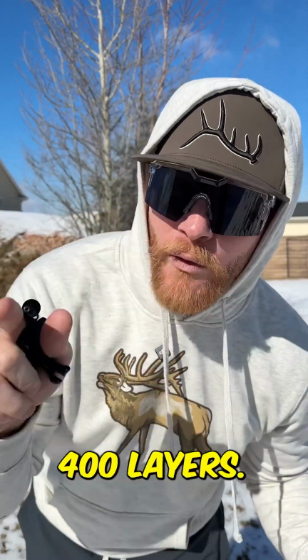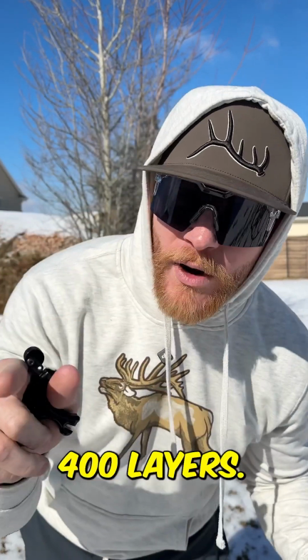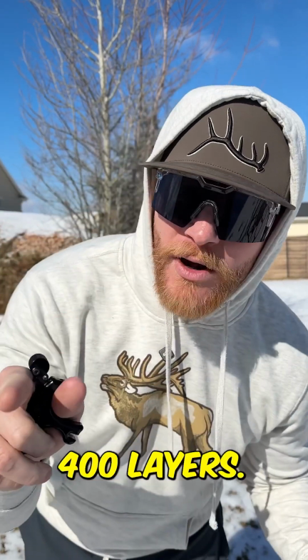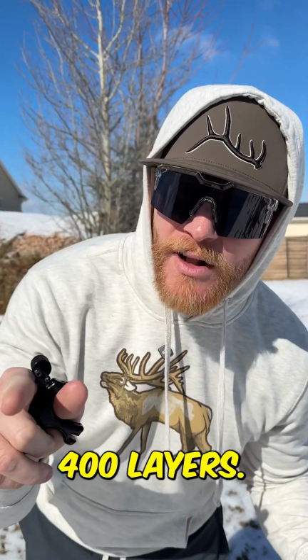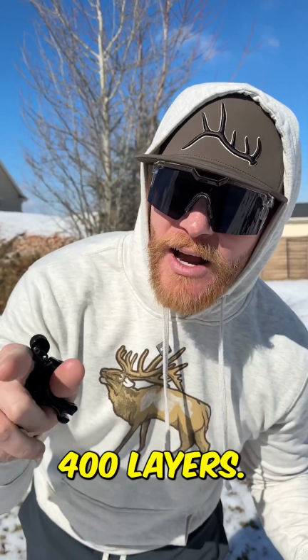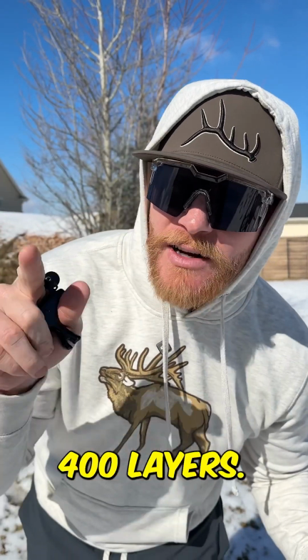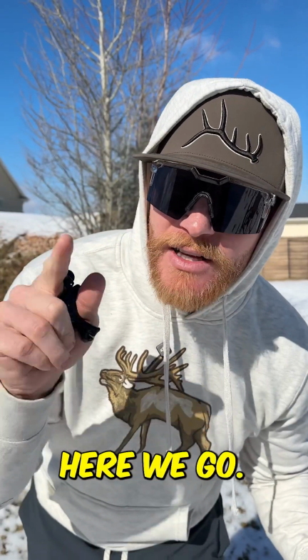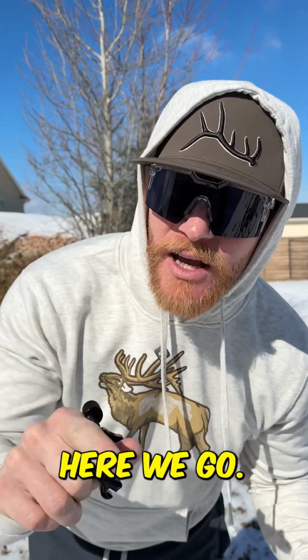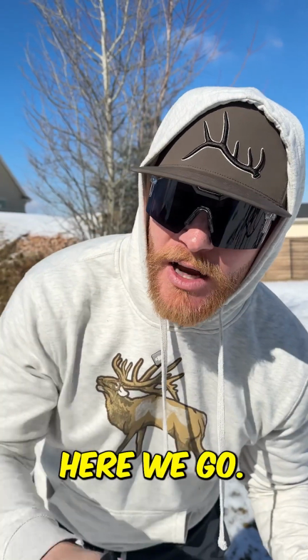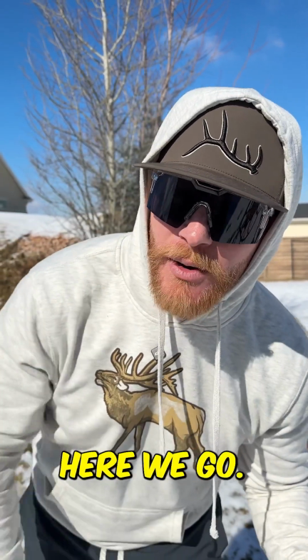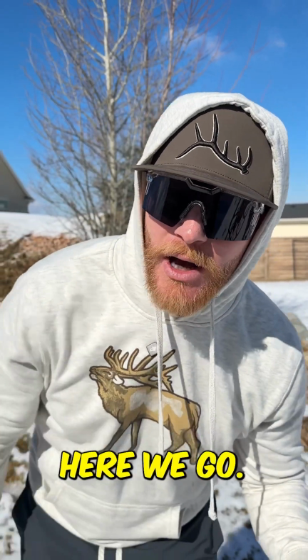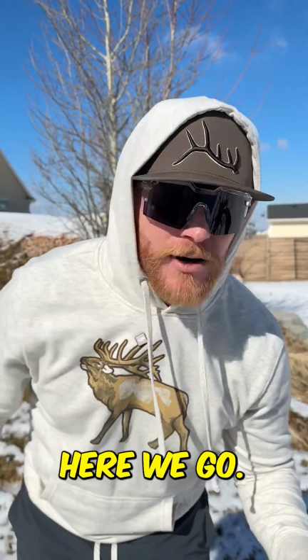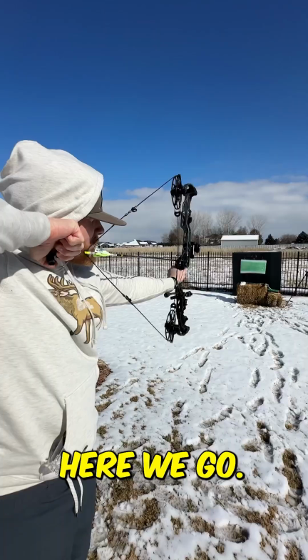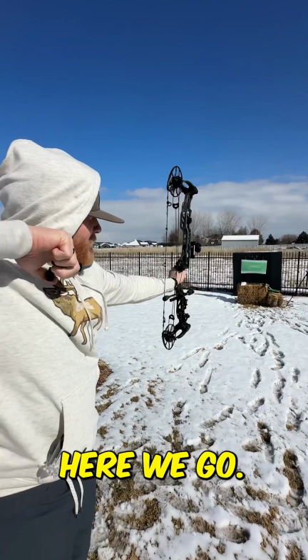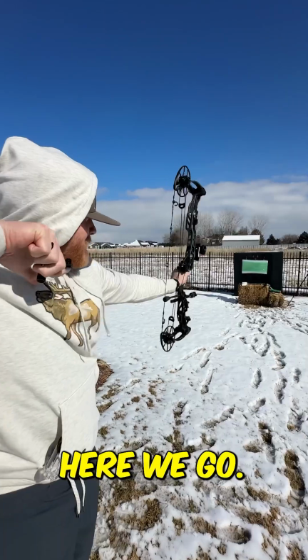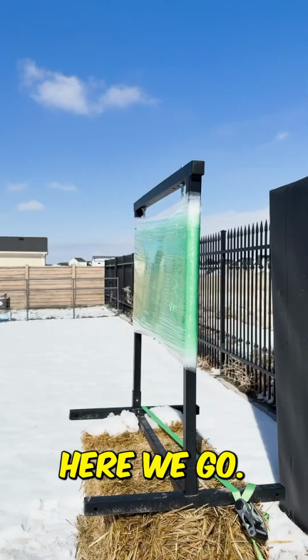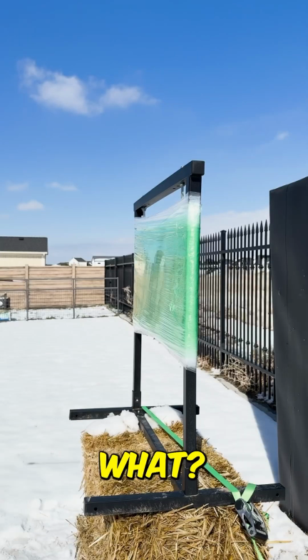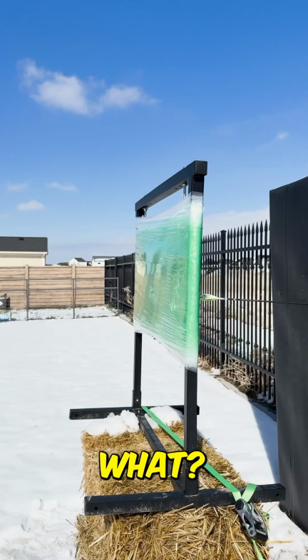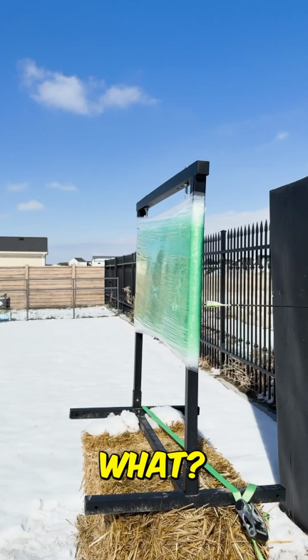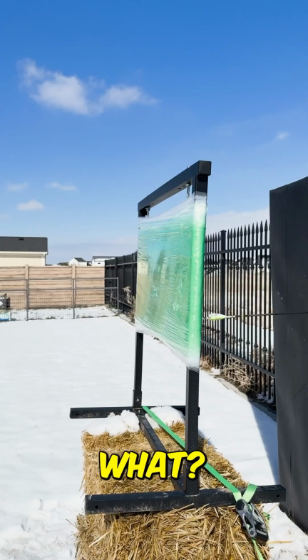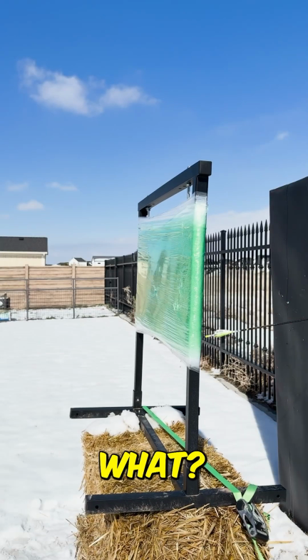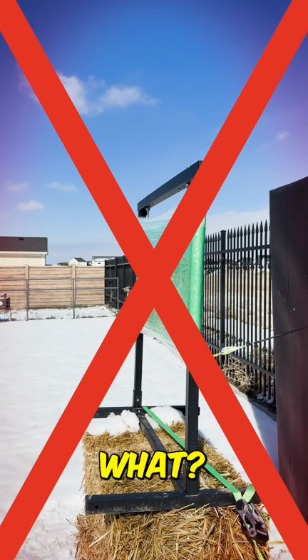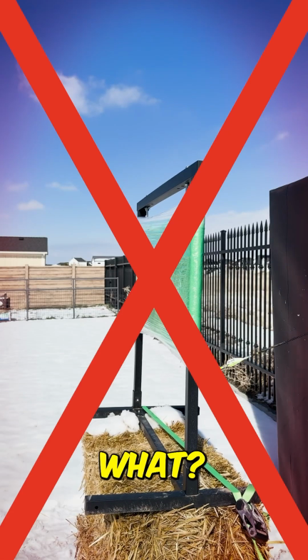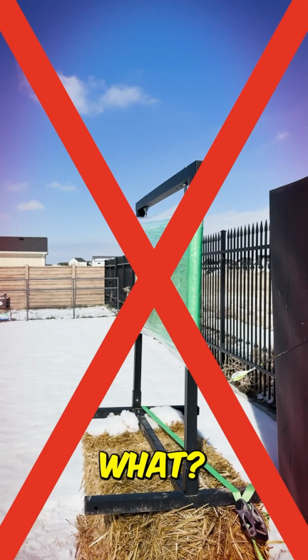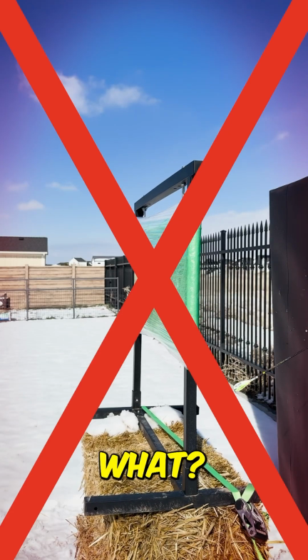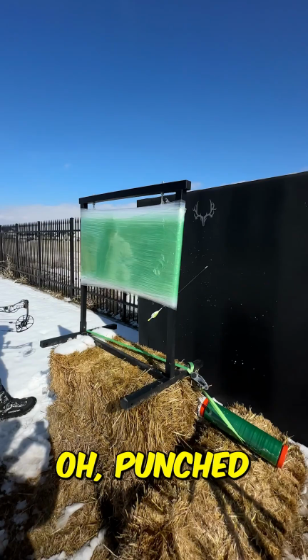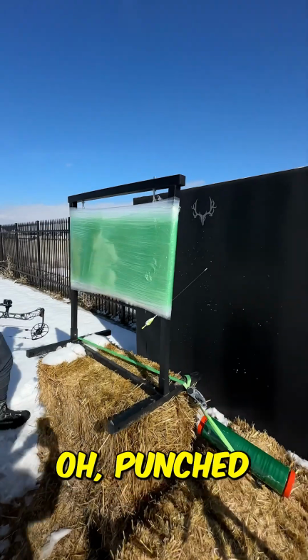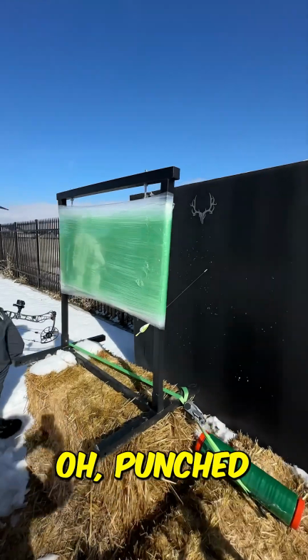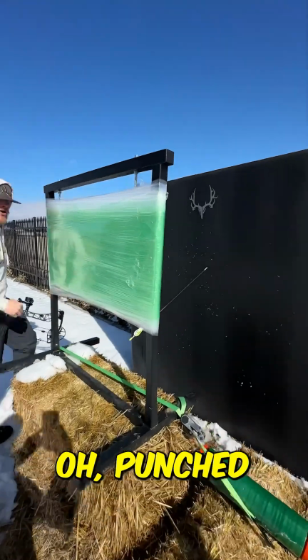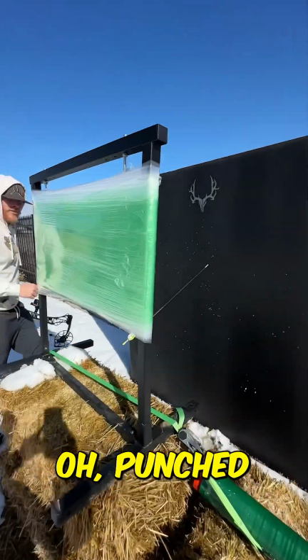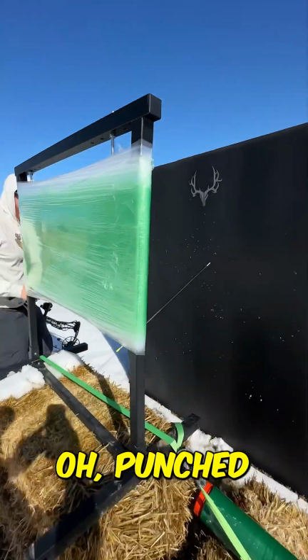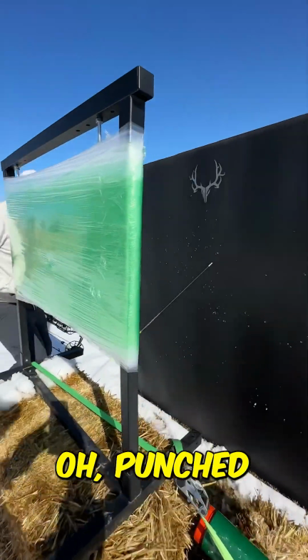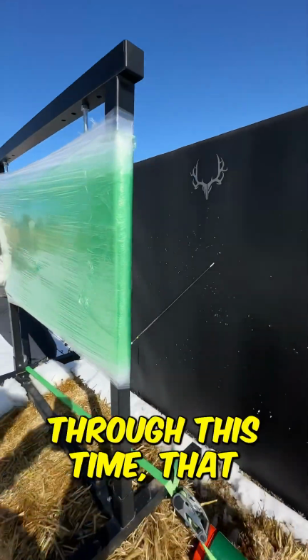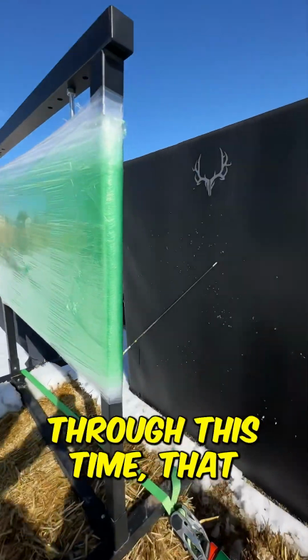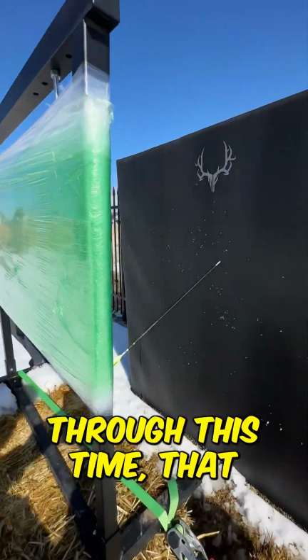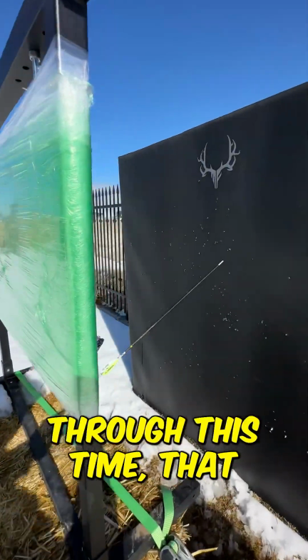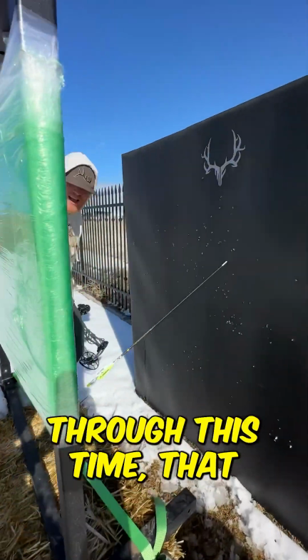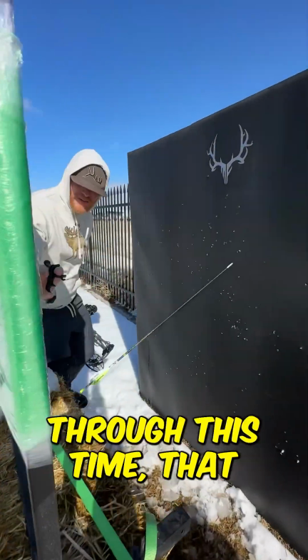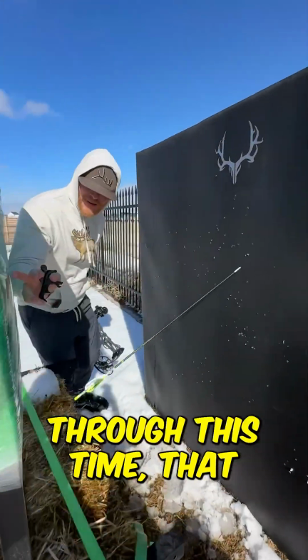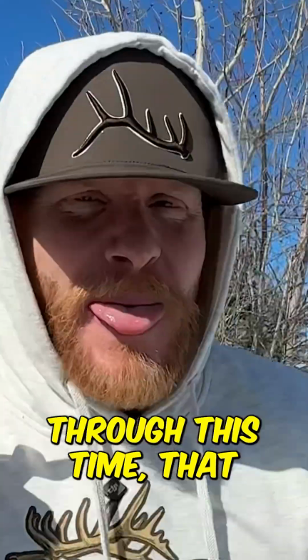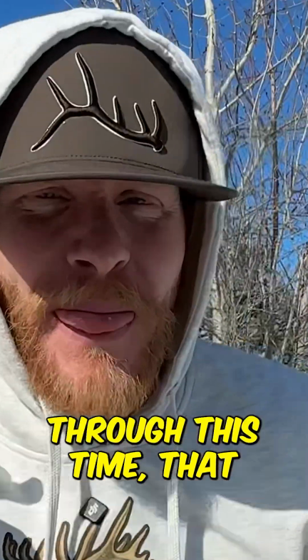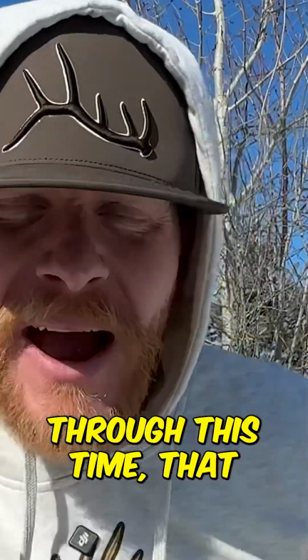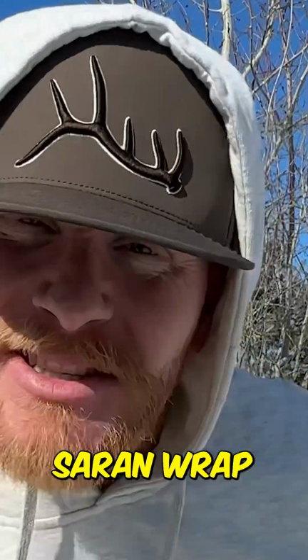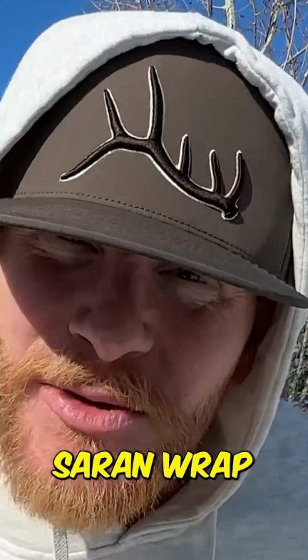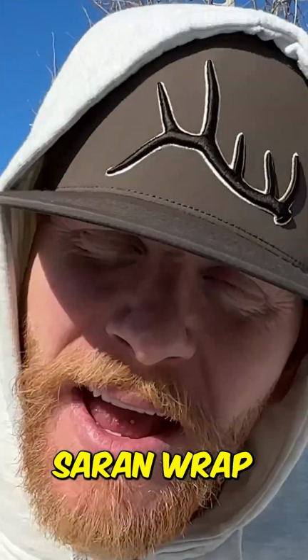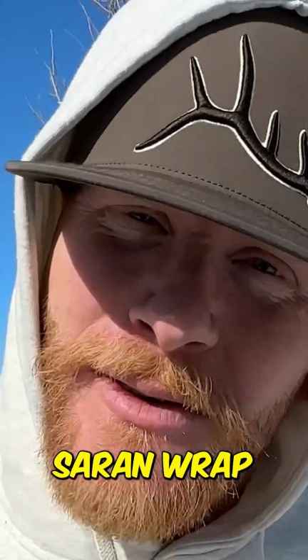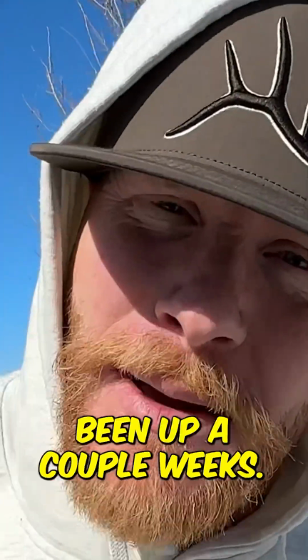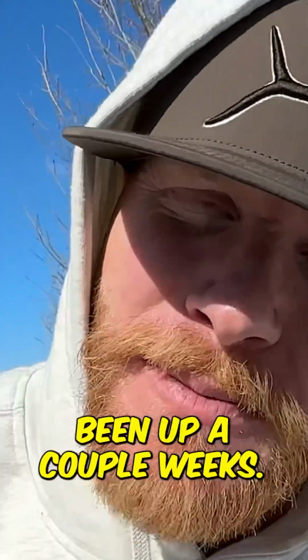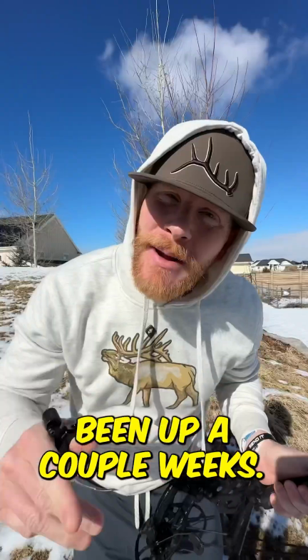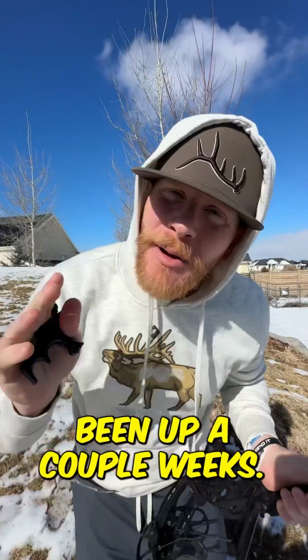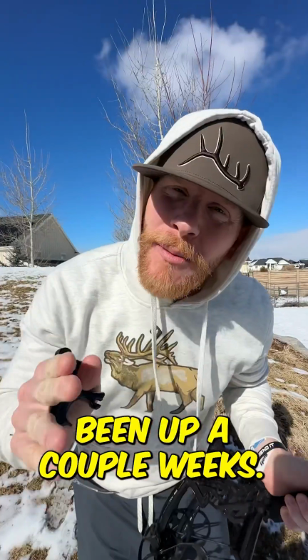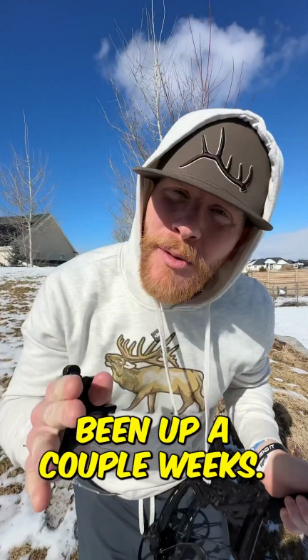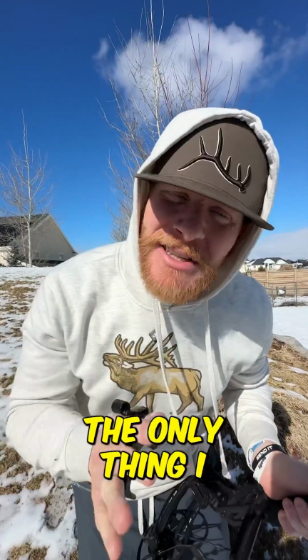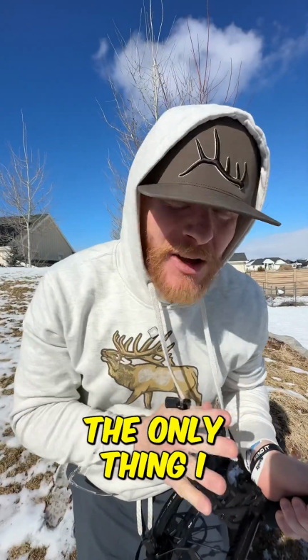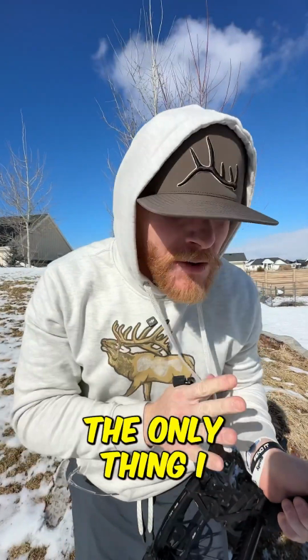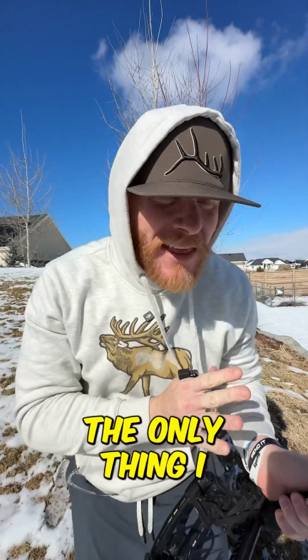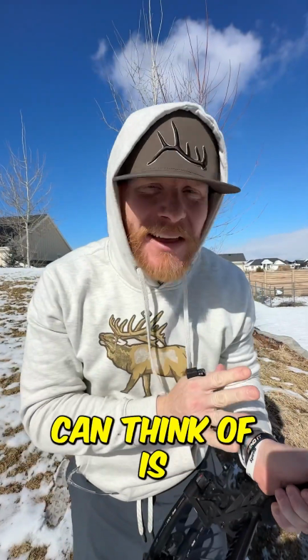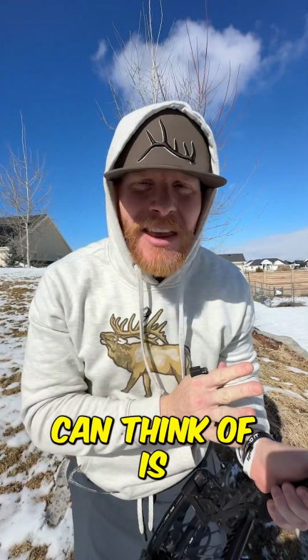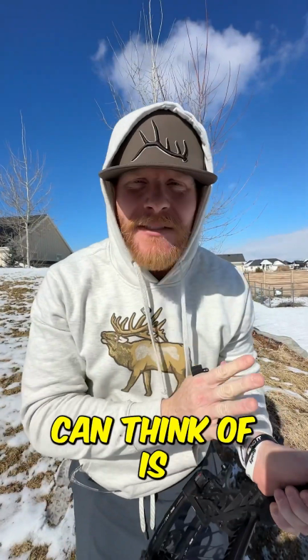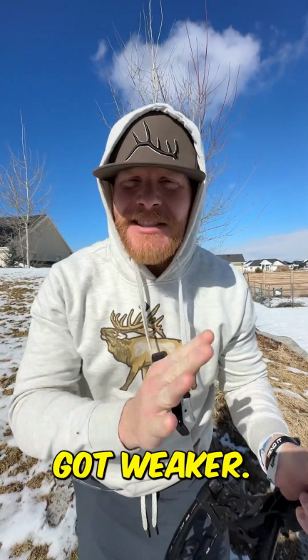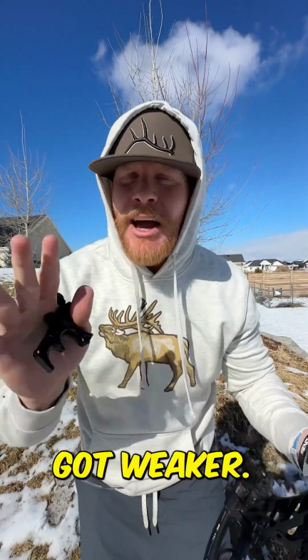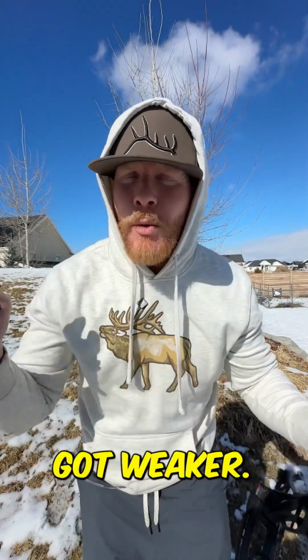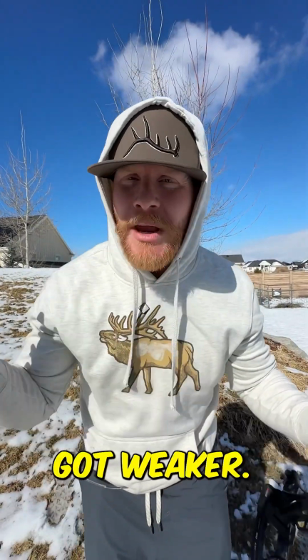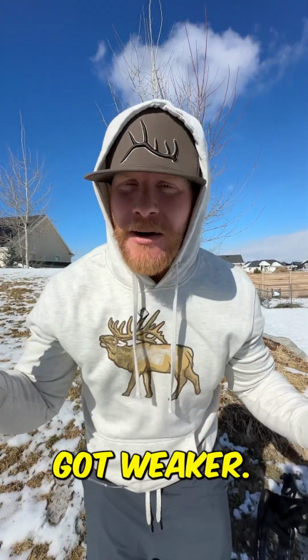400 layers, here we go. Punched through this time. That saran wrap's been up a couple weeks, so the only thing I think of is it got weaker.